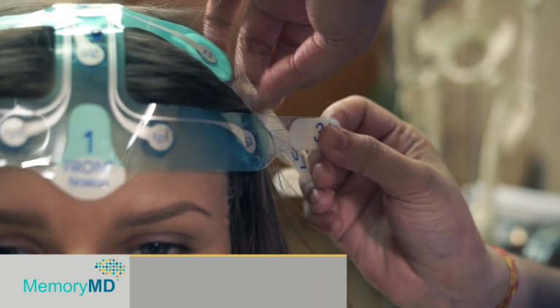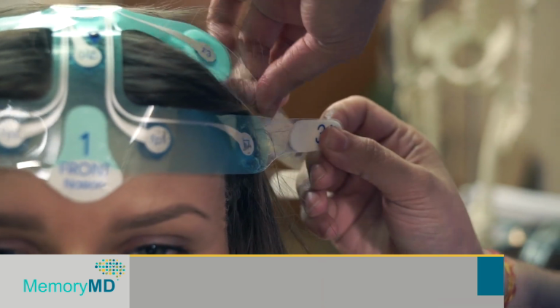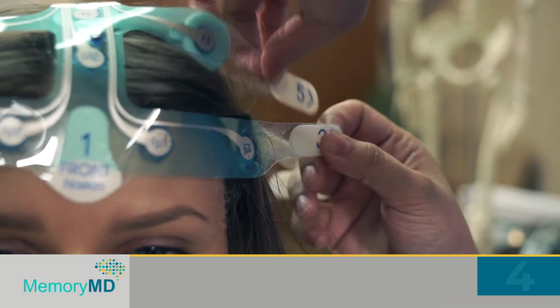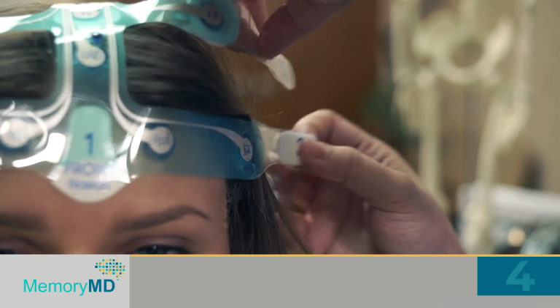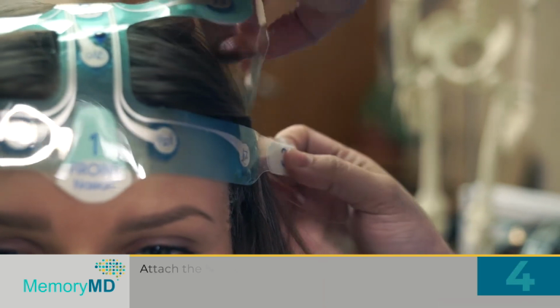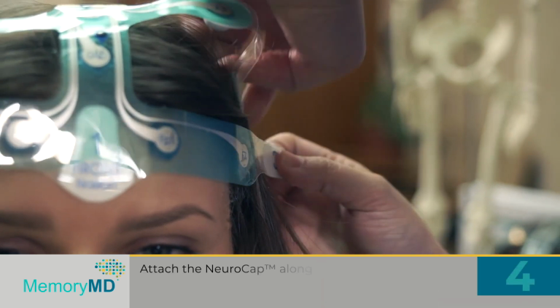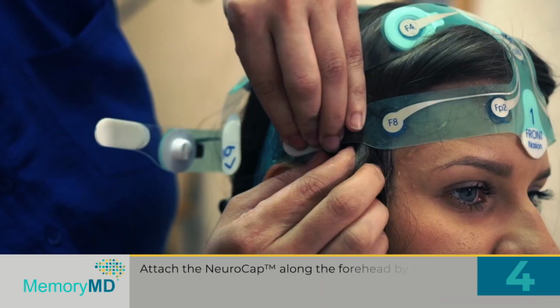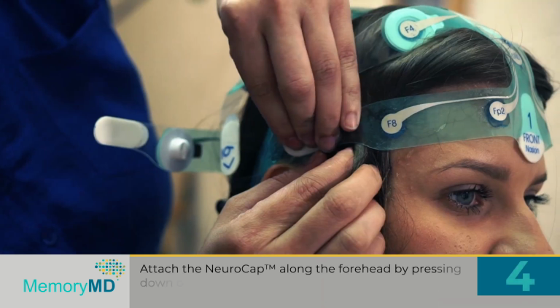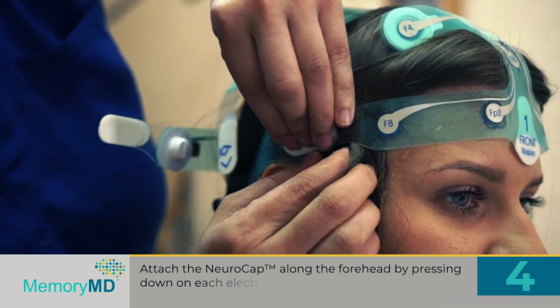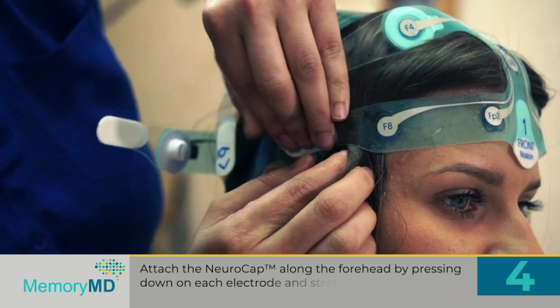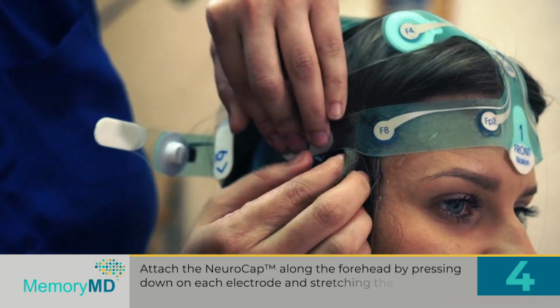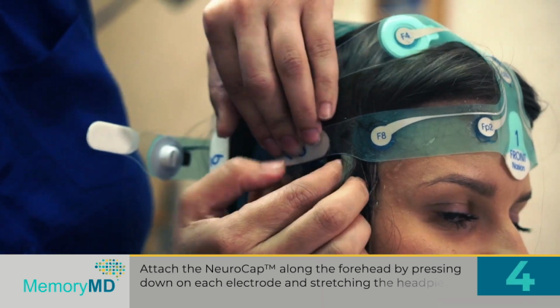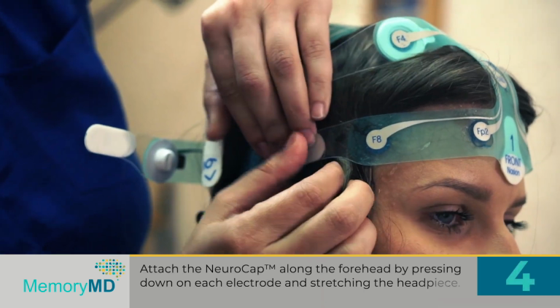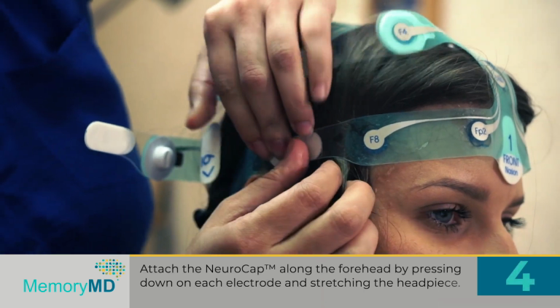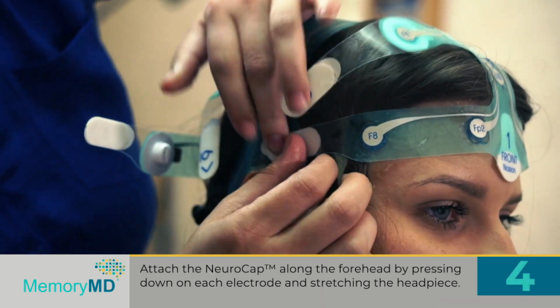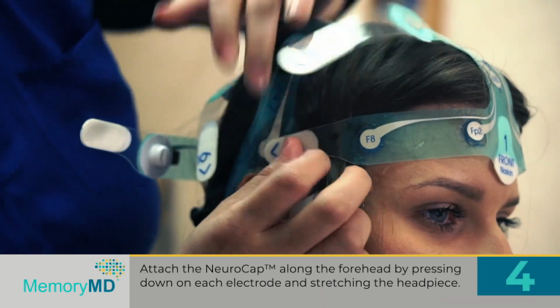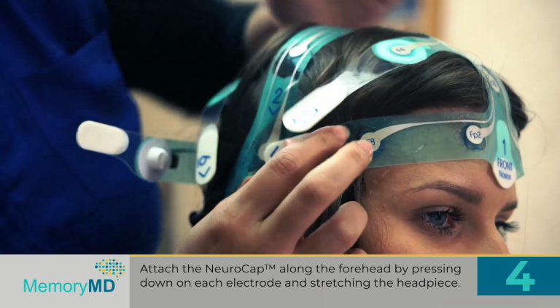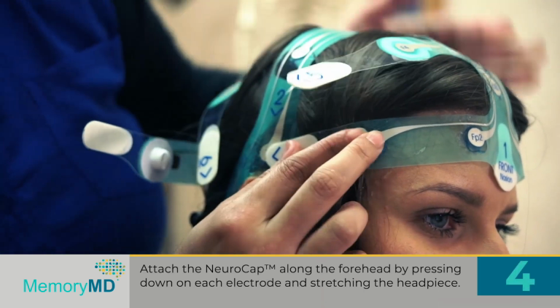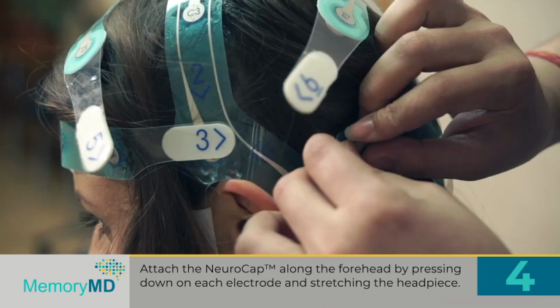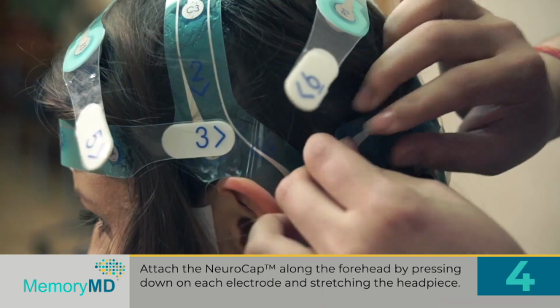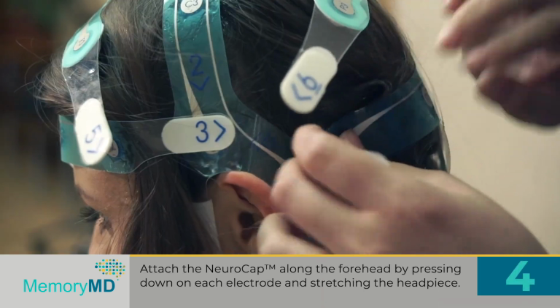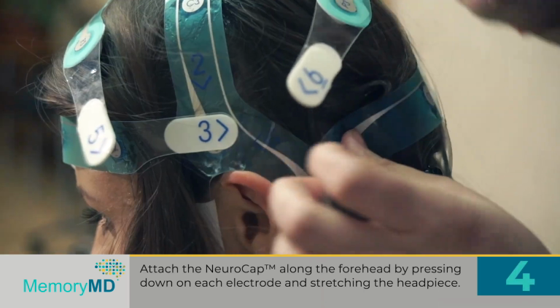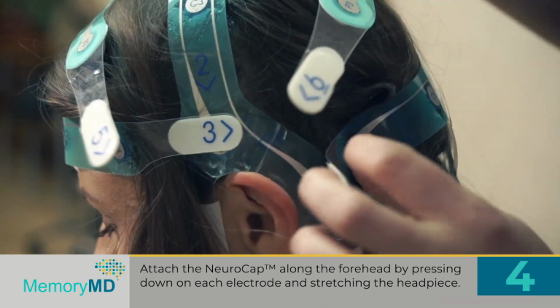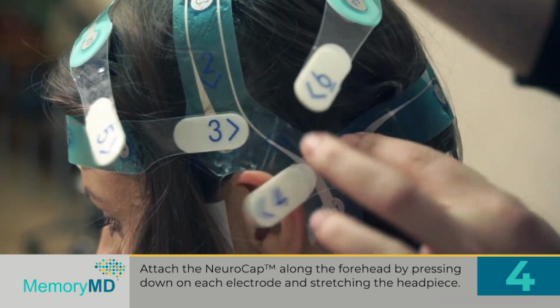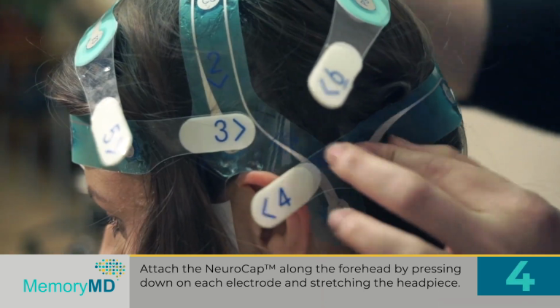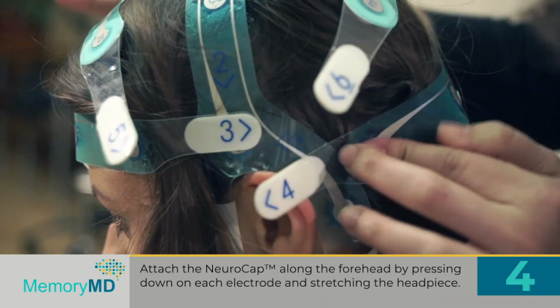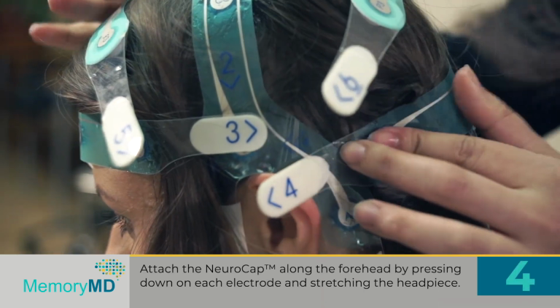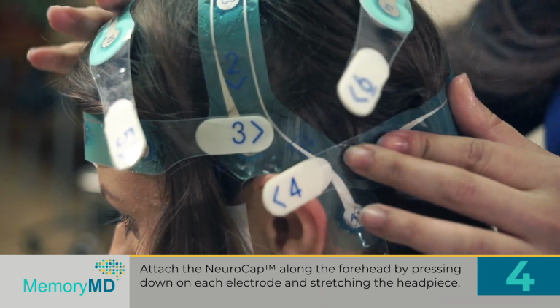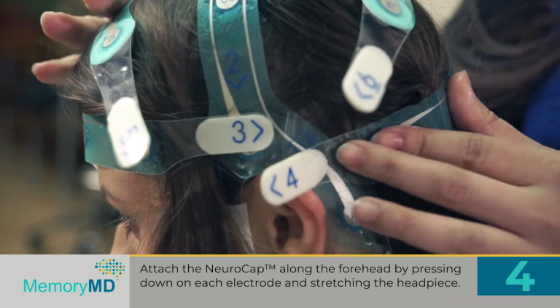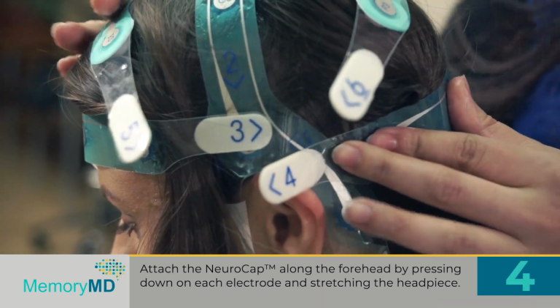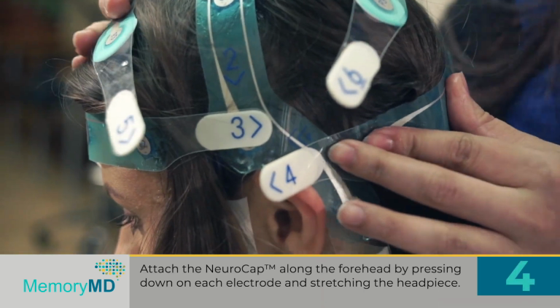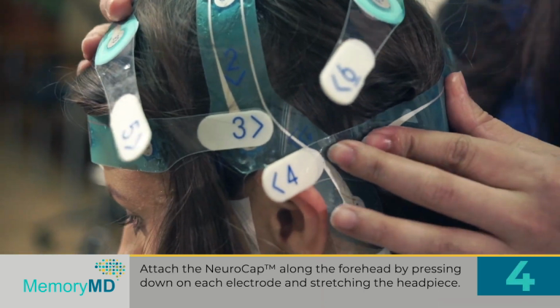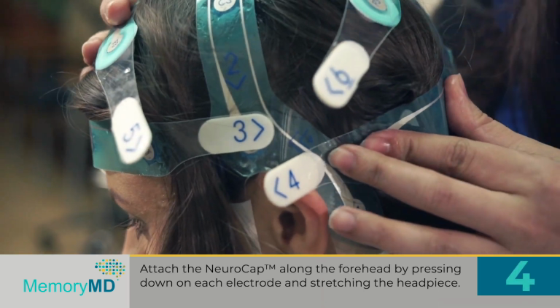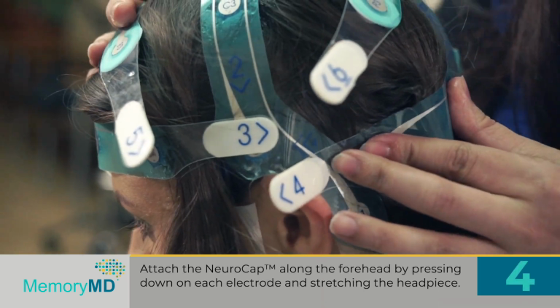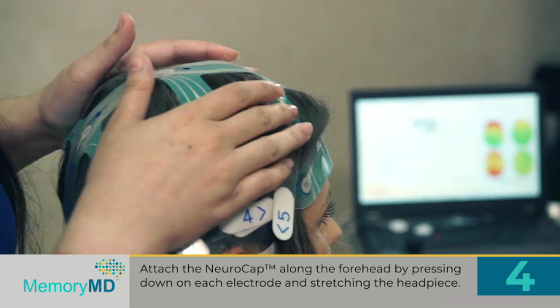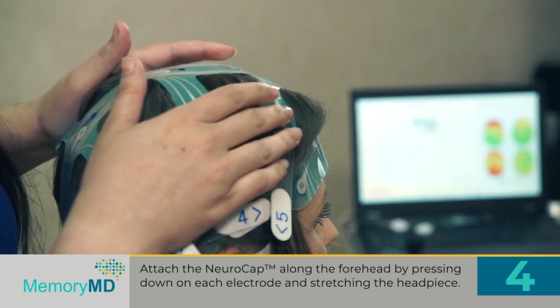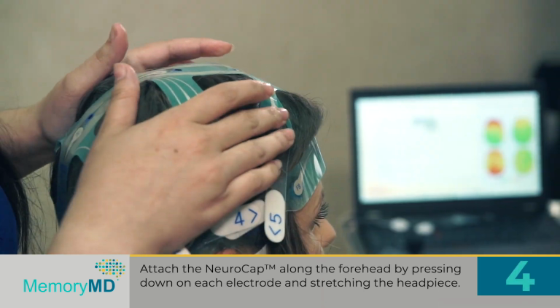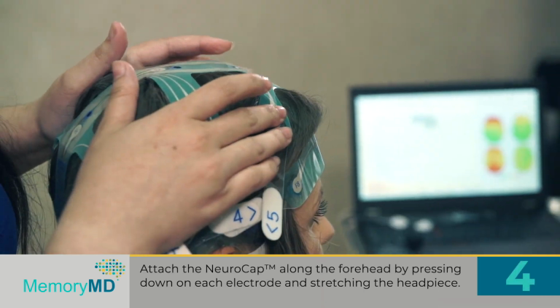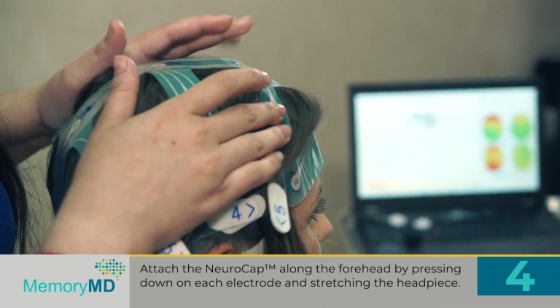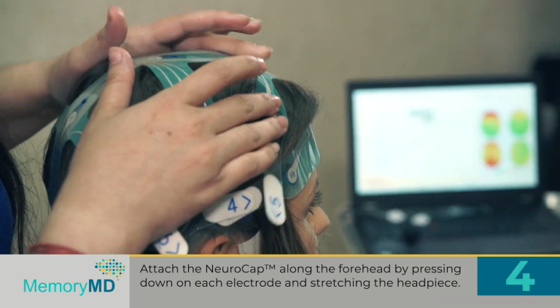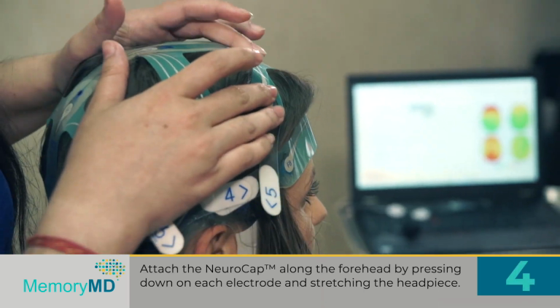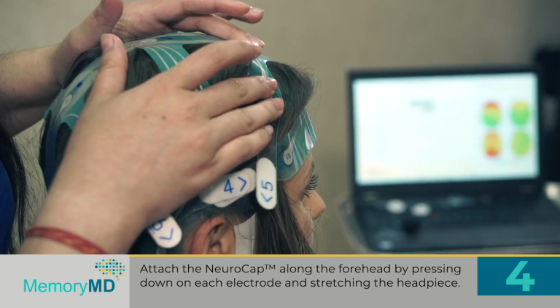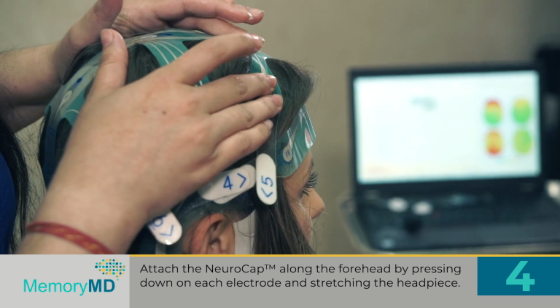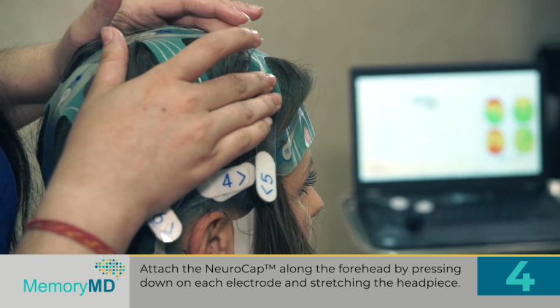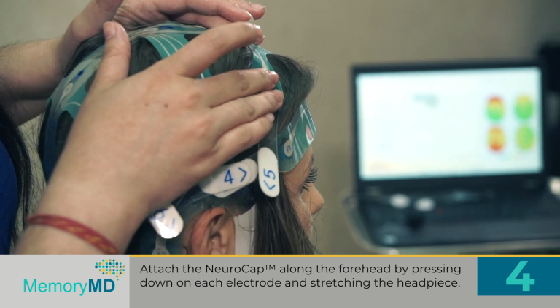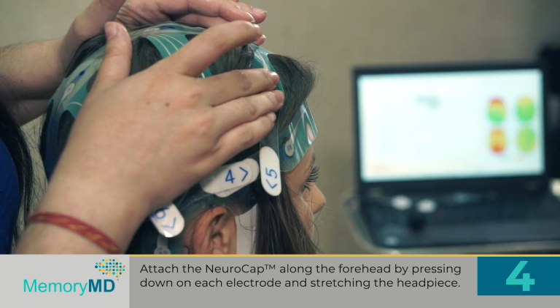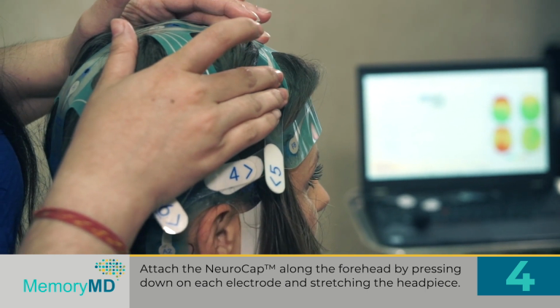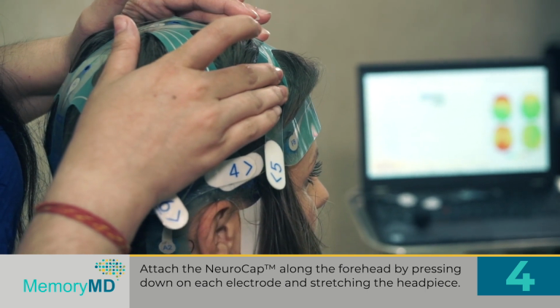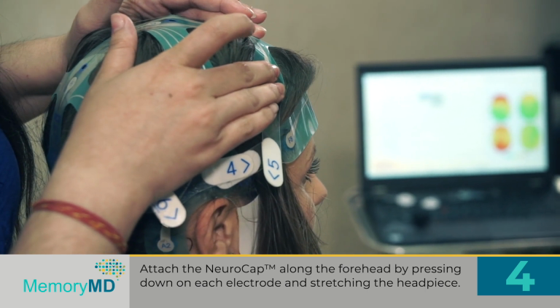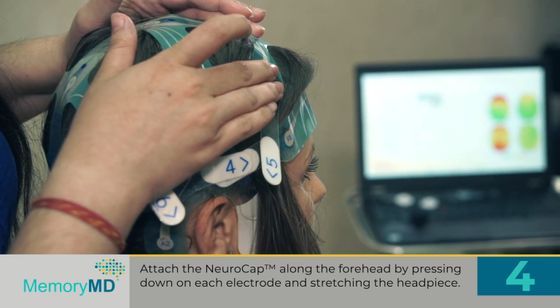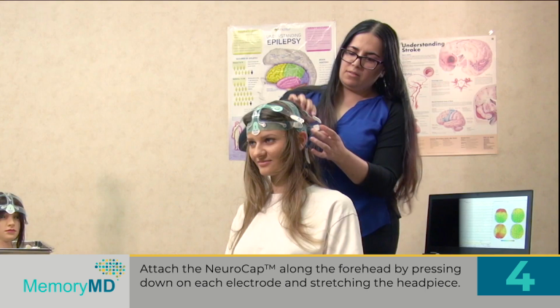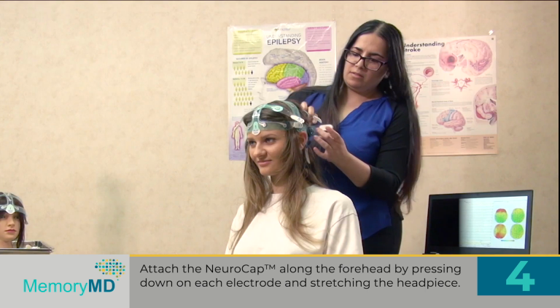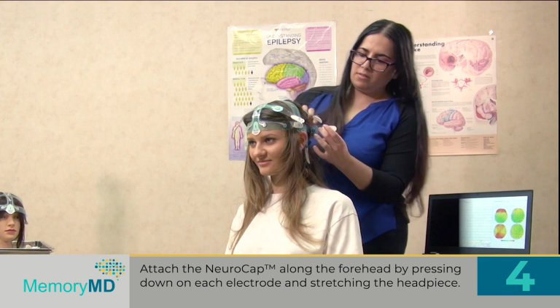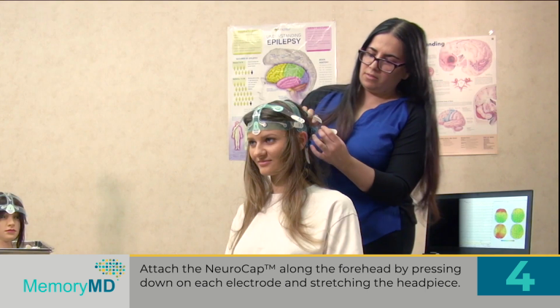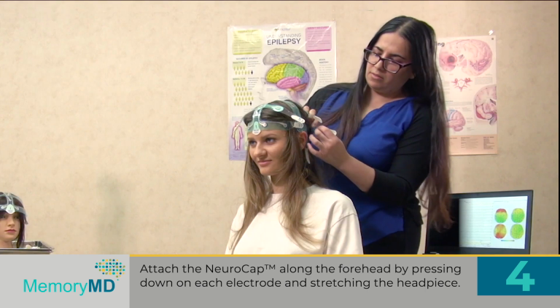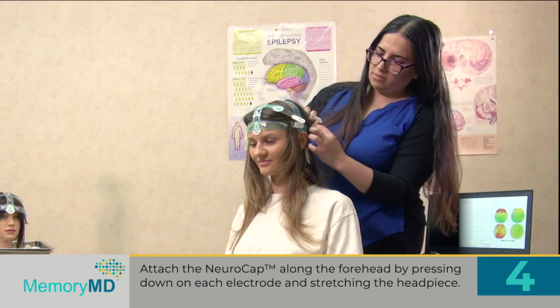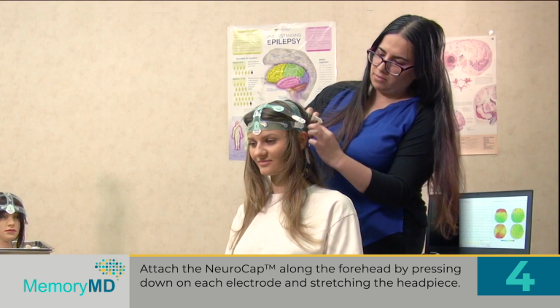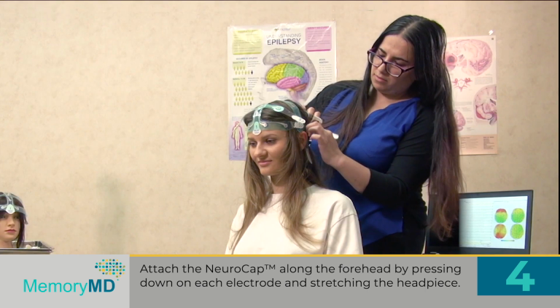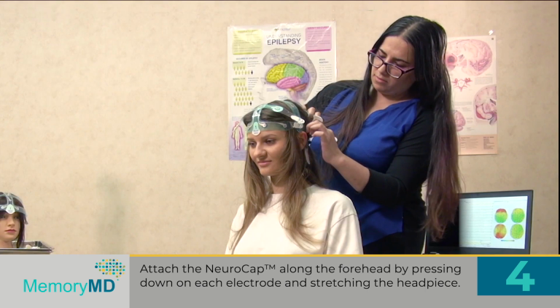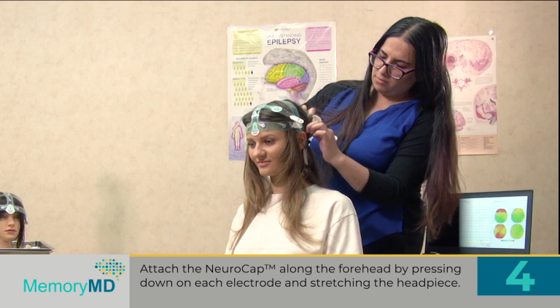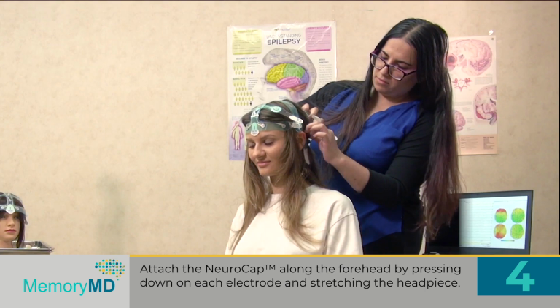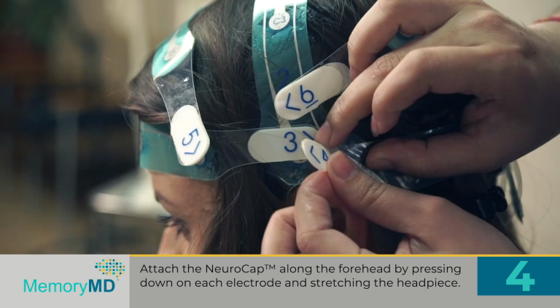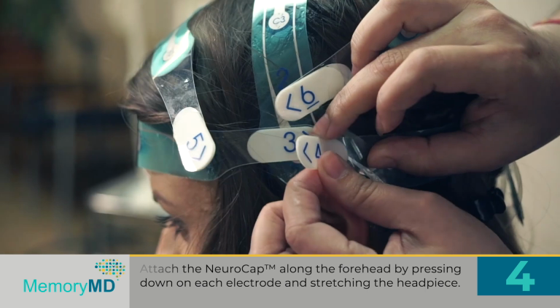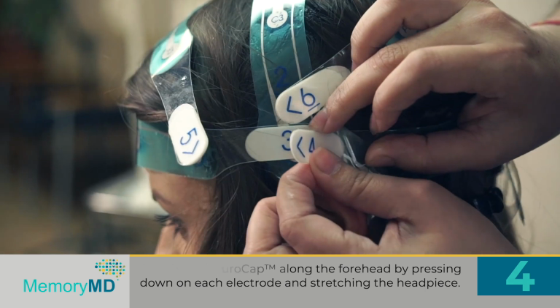Step 4: Attach the NeuroCap along the forehead by pressing down on each electrode and stretching the headpiece.